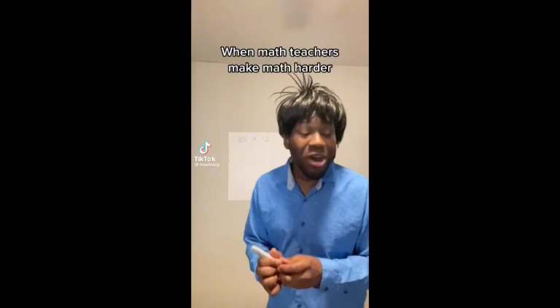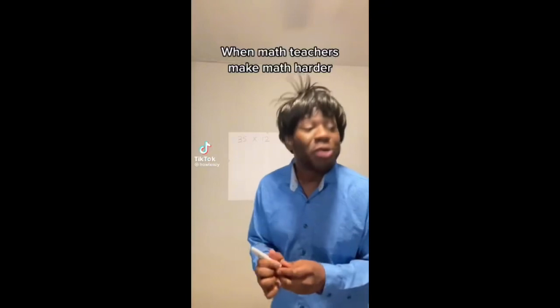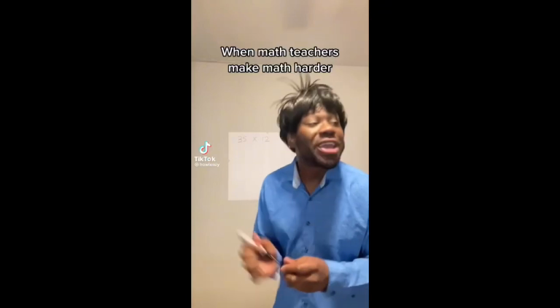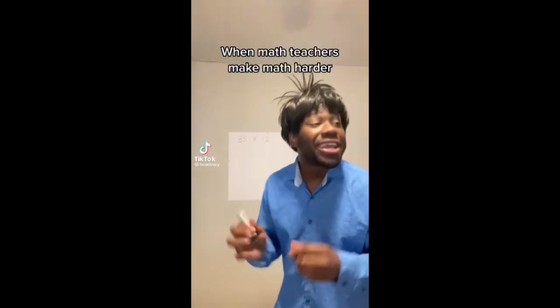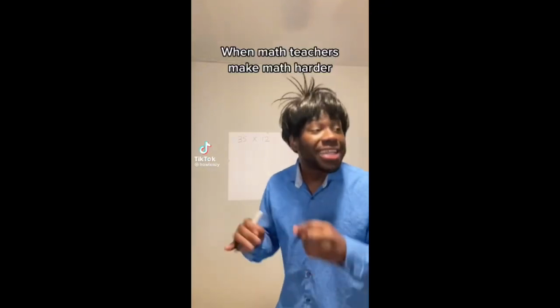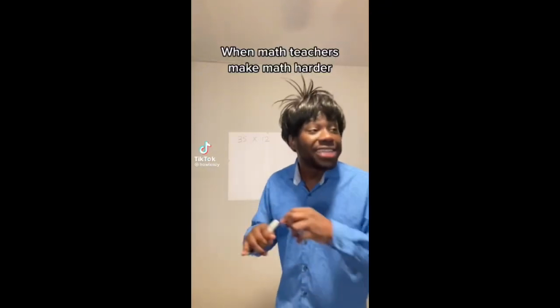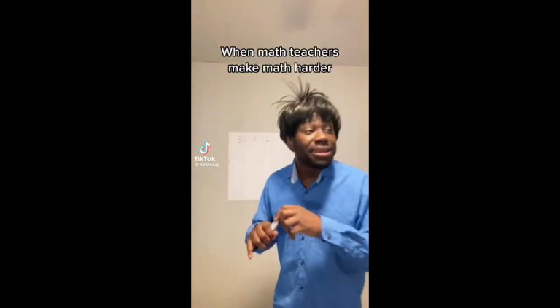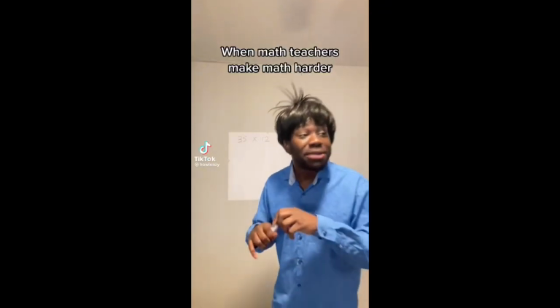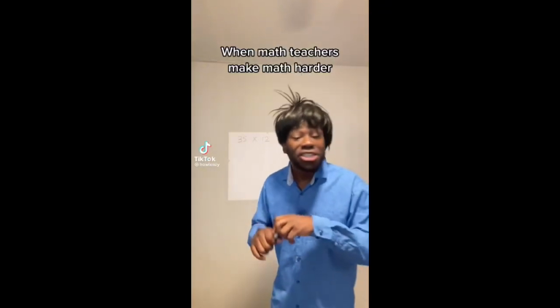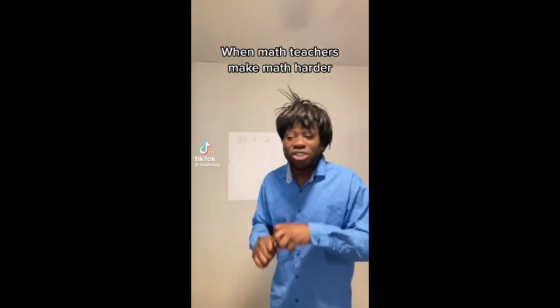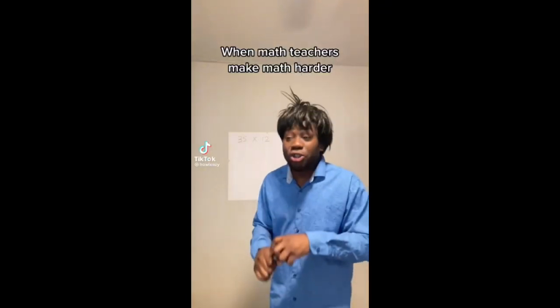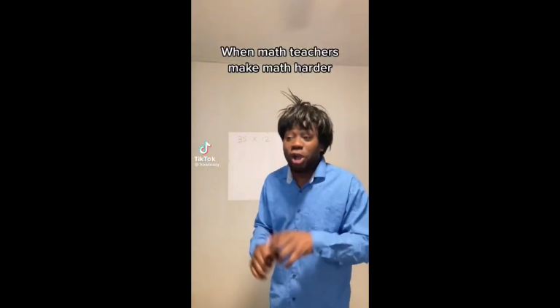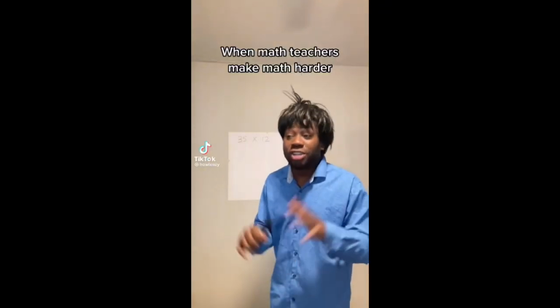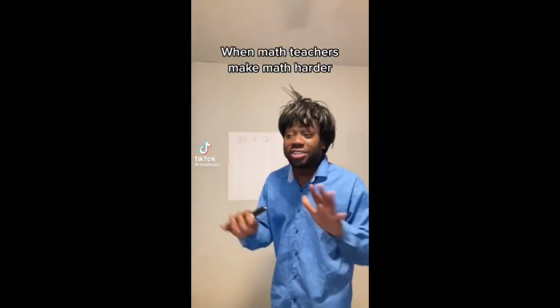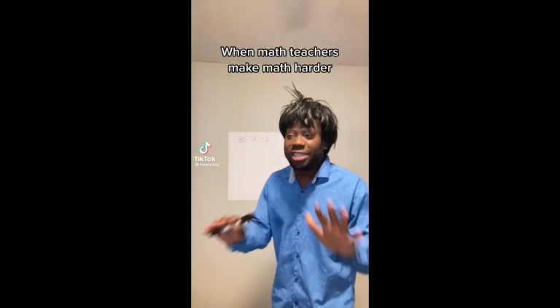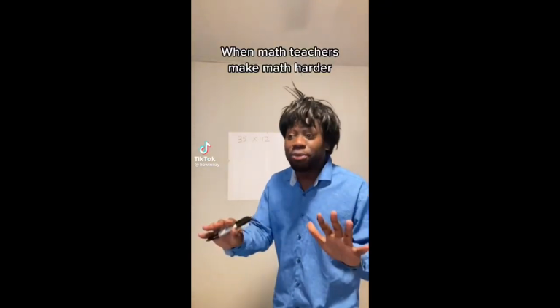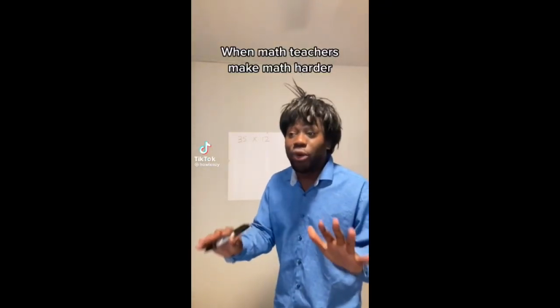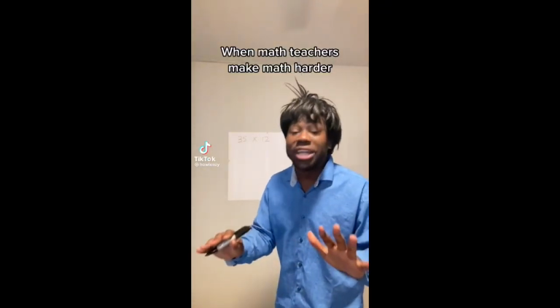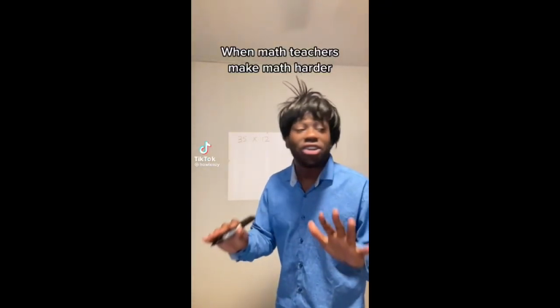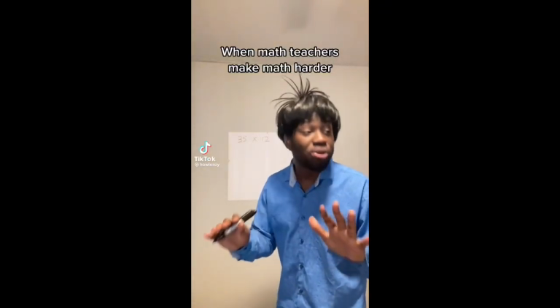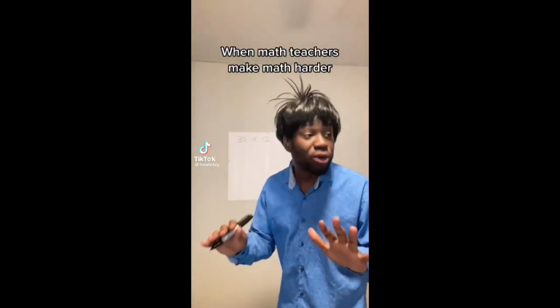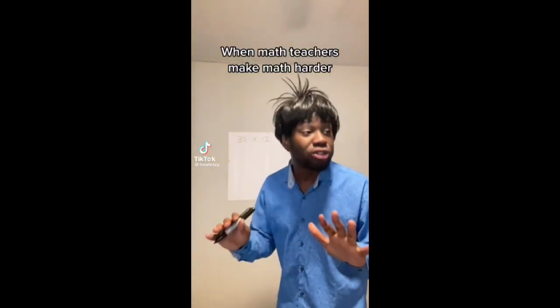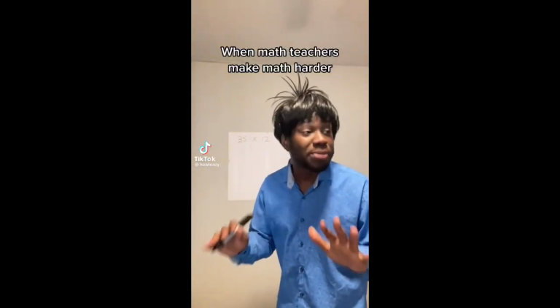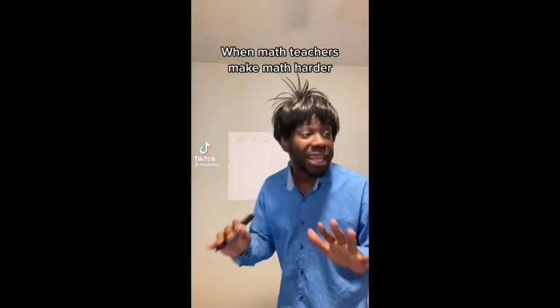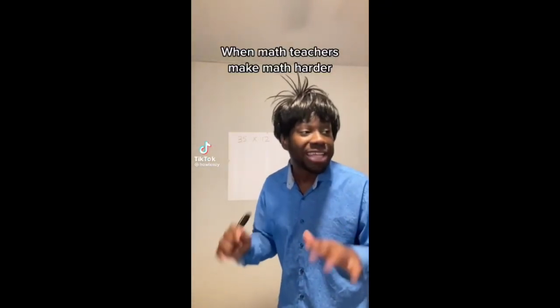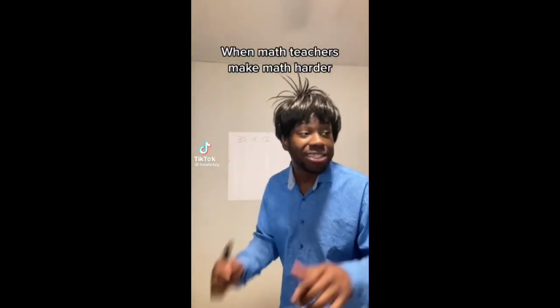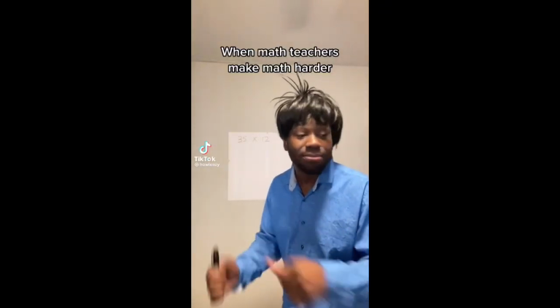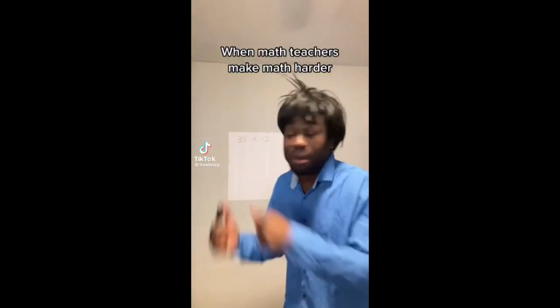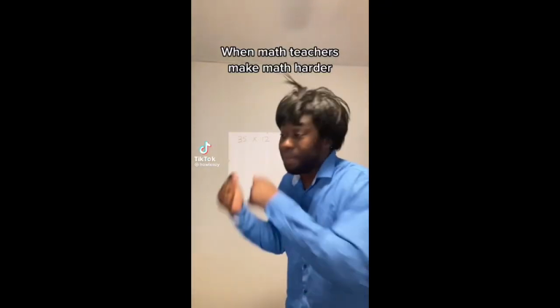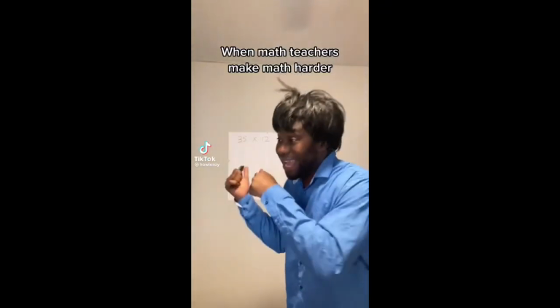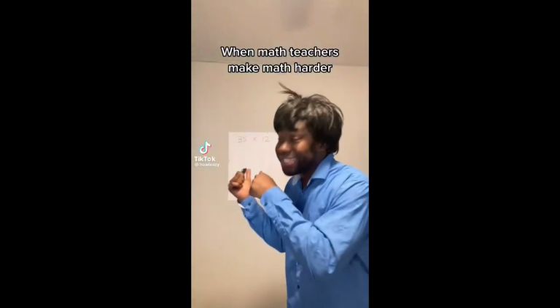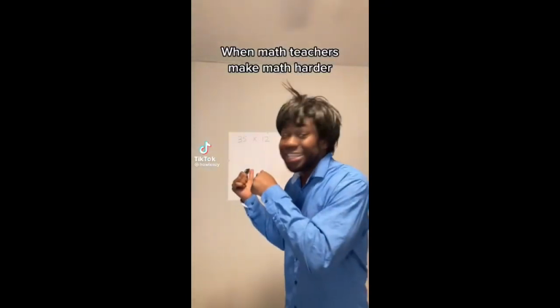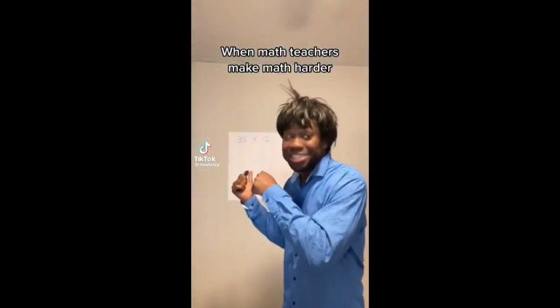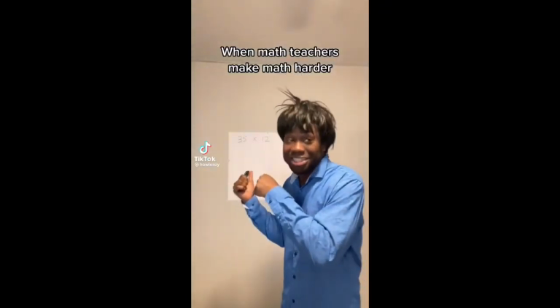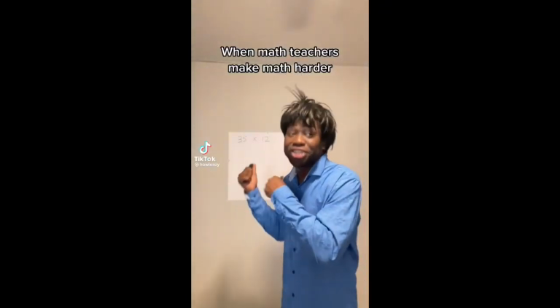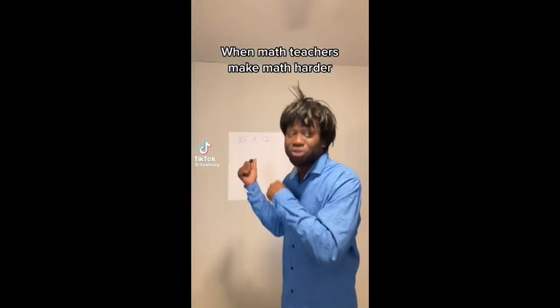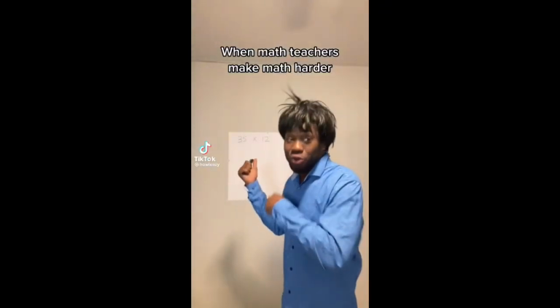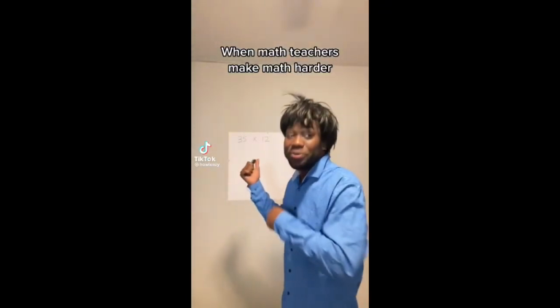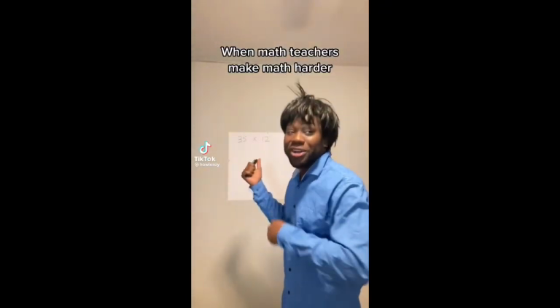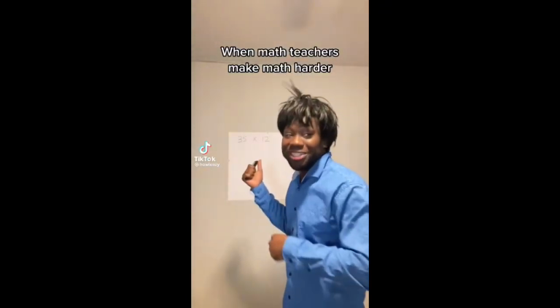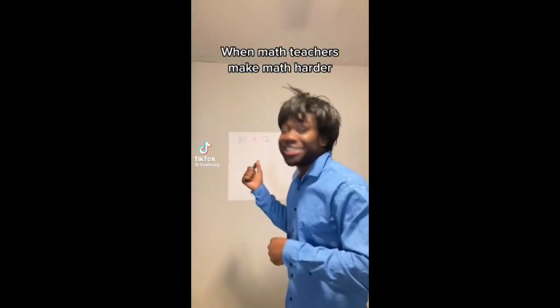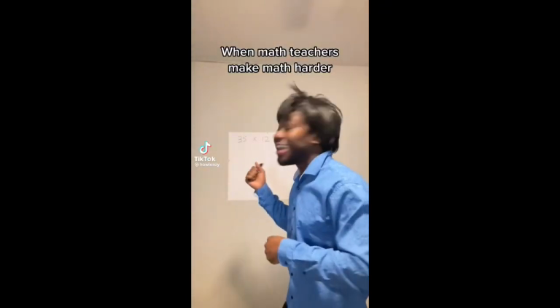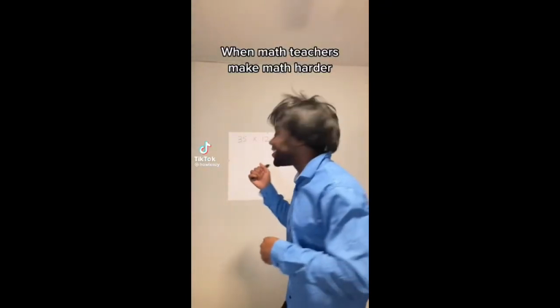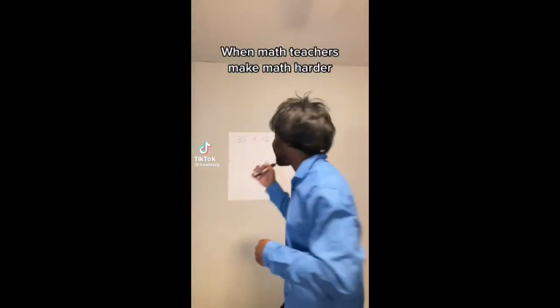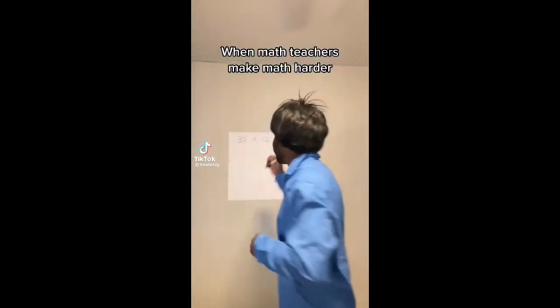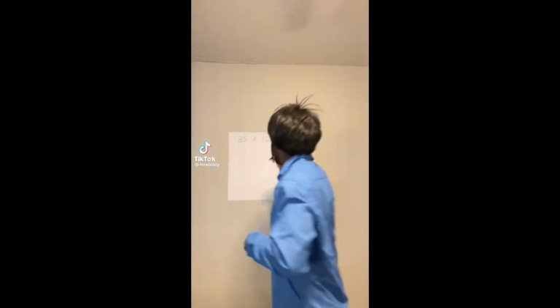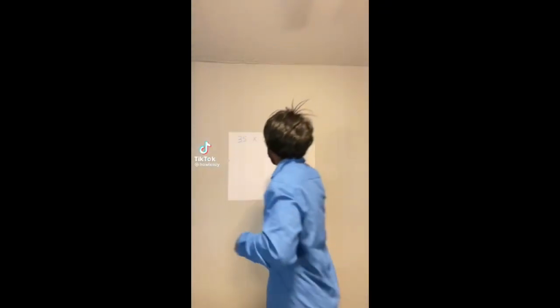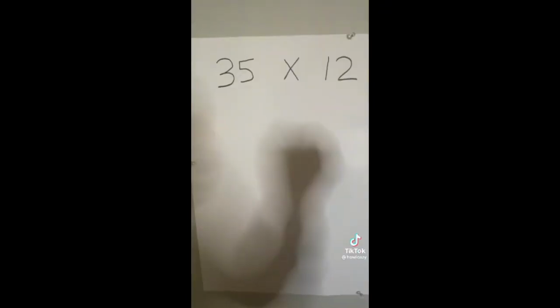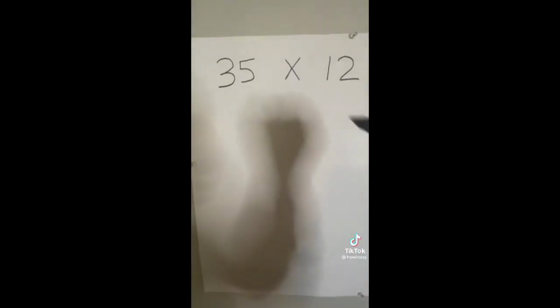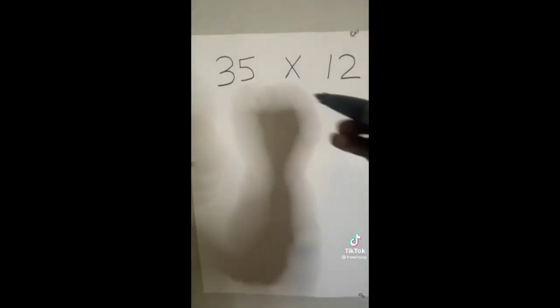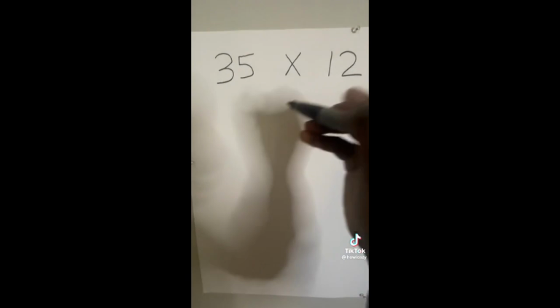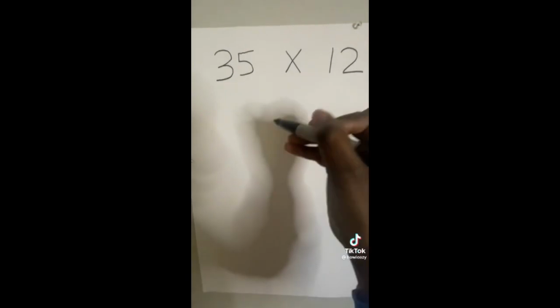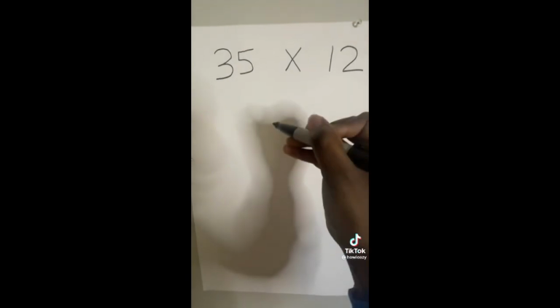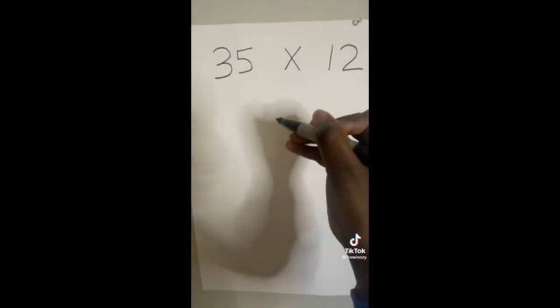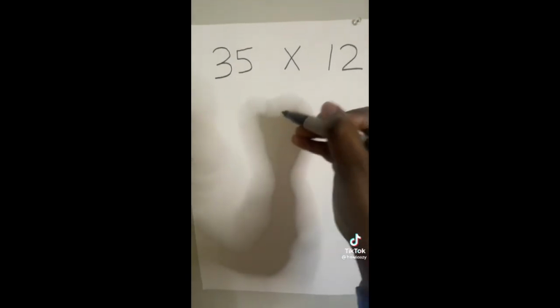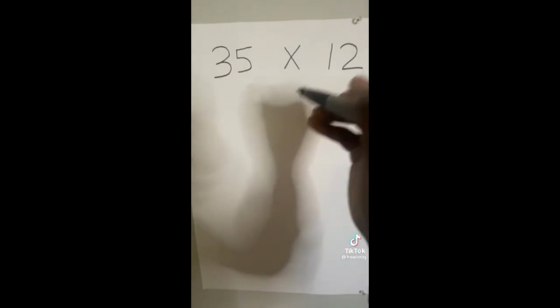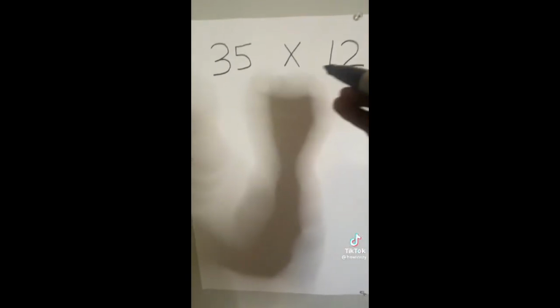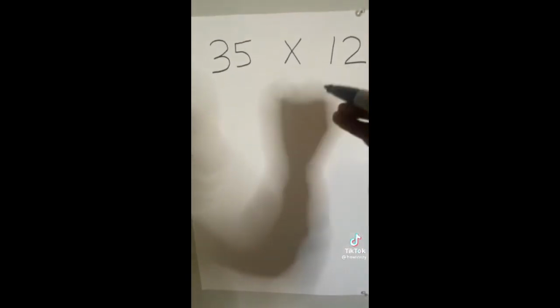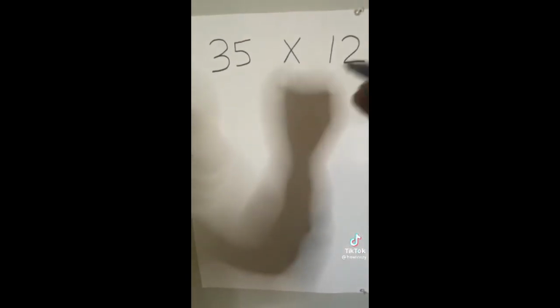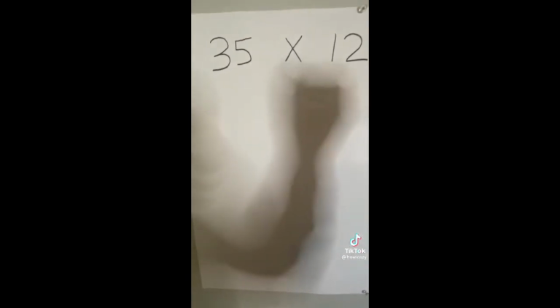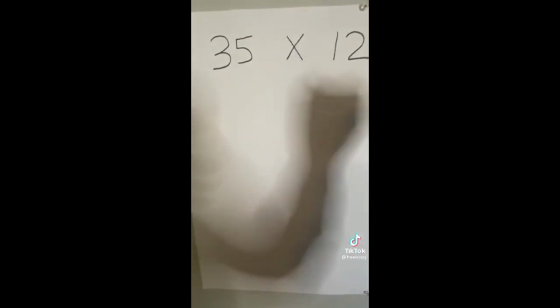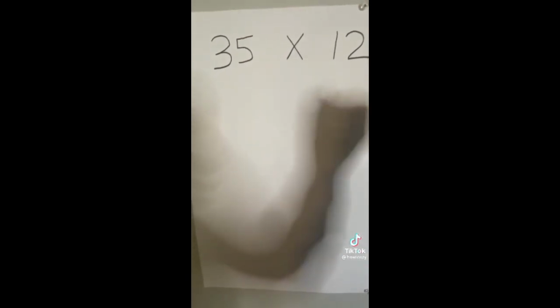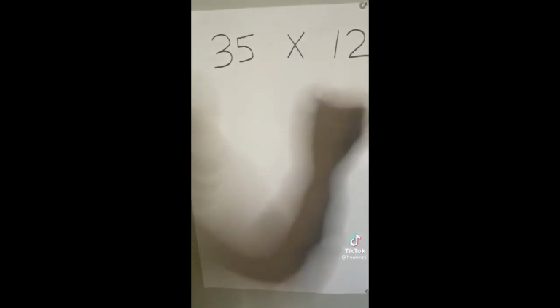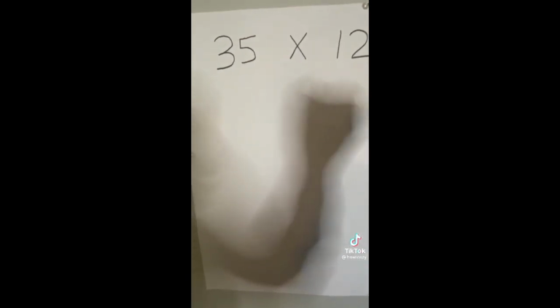Okay class, I'm going to show y'all a simple way to do multiplication, but pay attention — this will be on a test. So over here, I got 35 times 12.